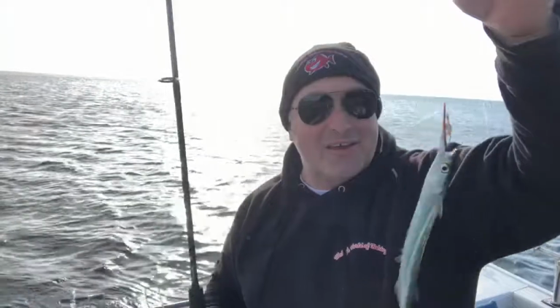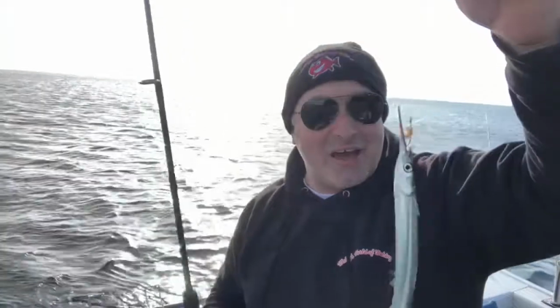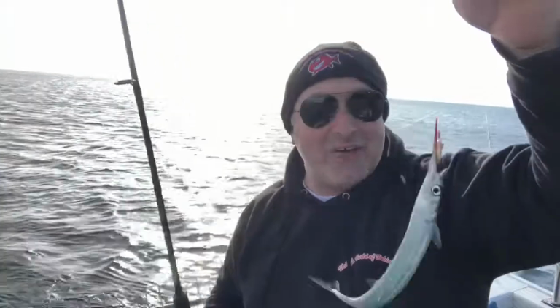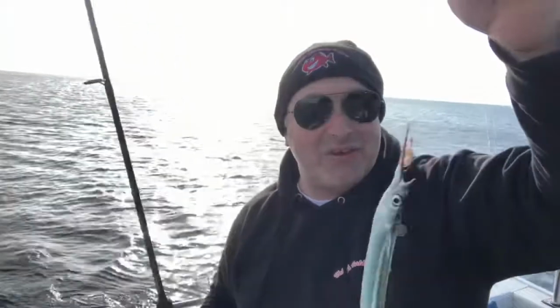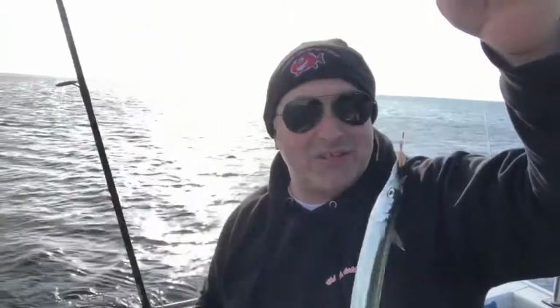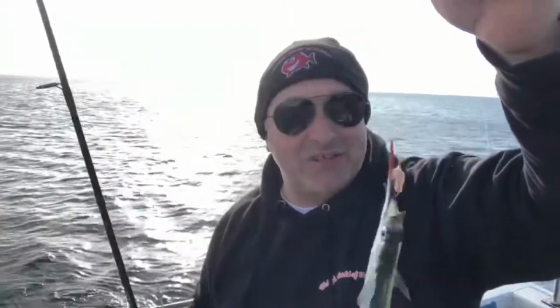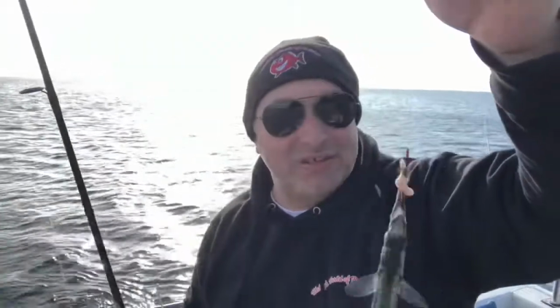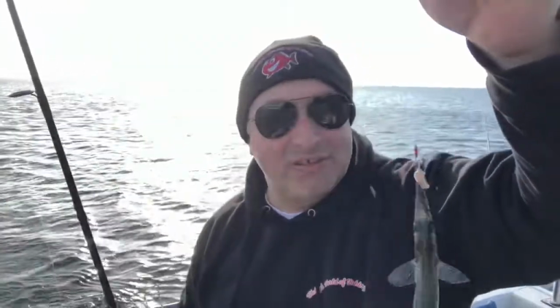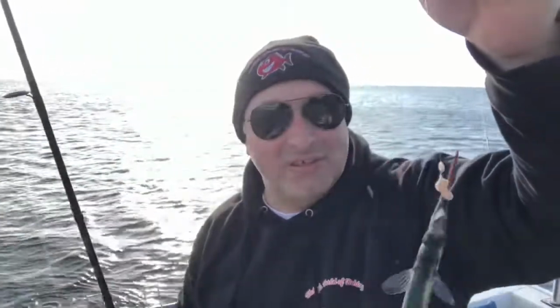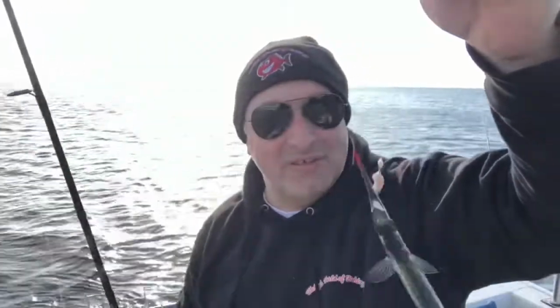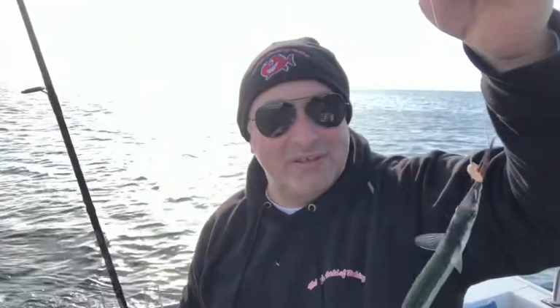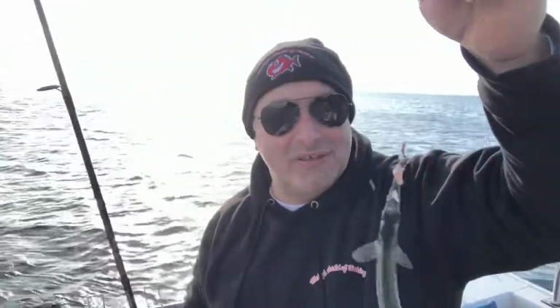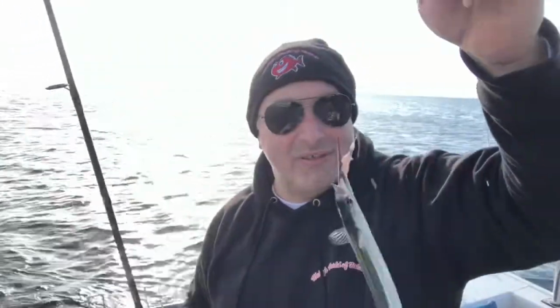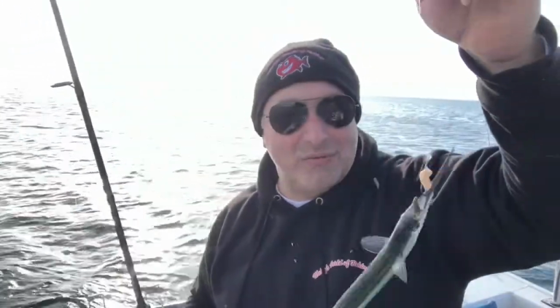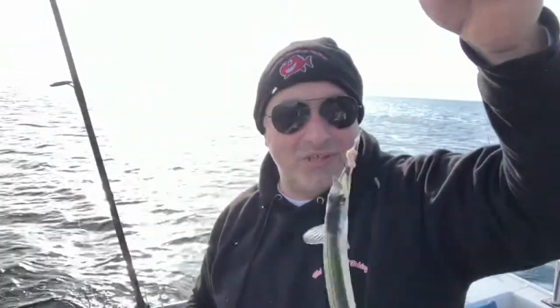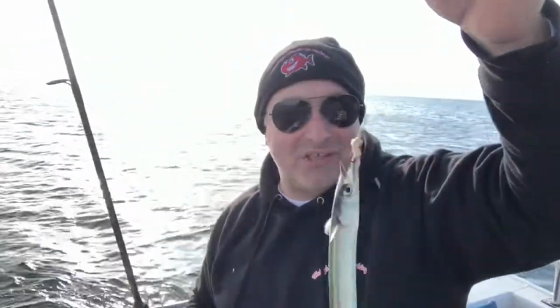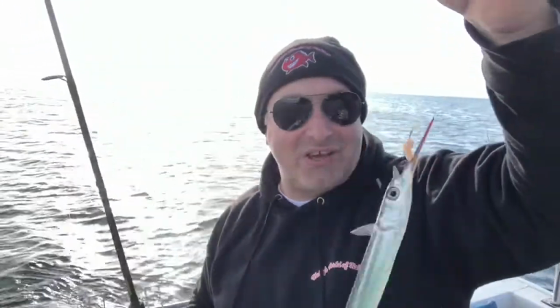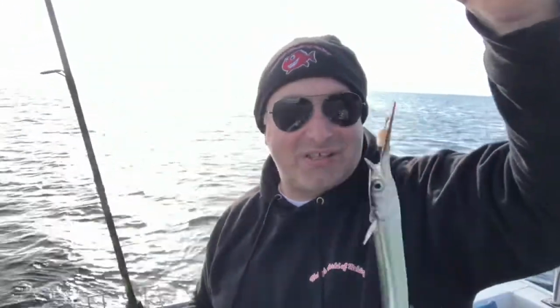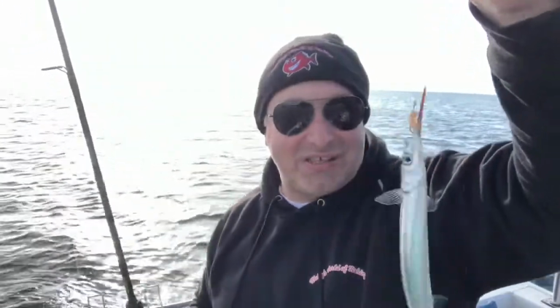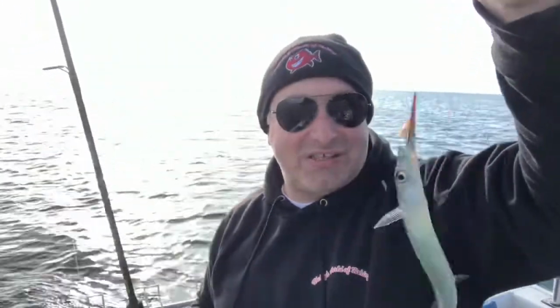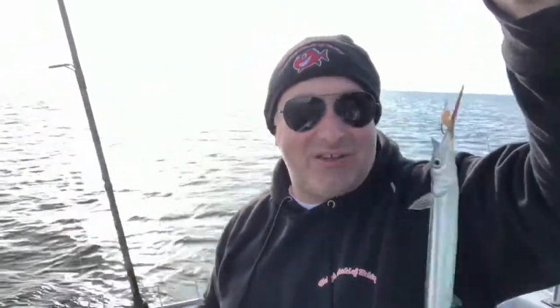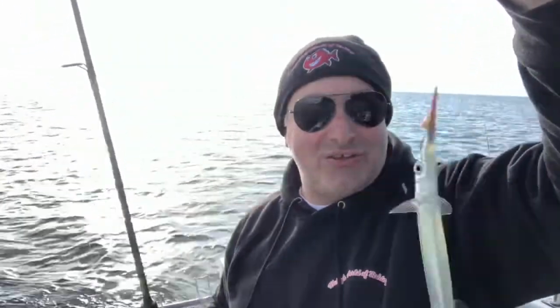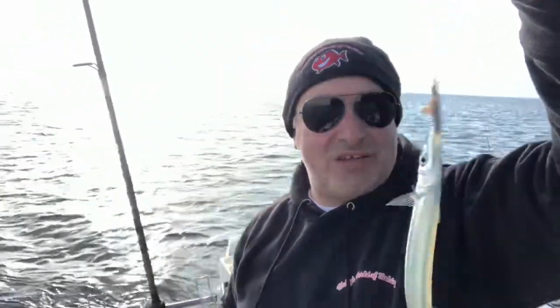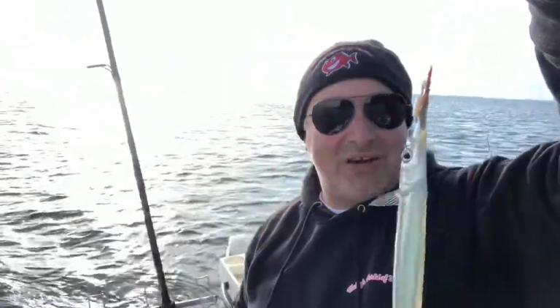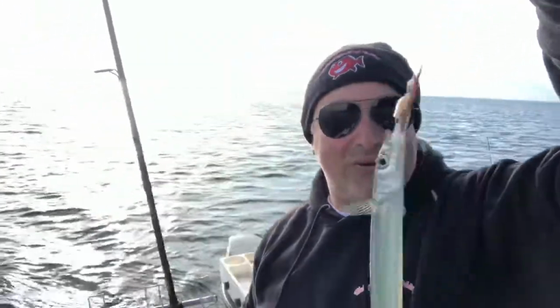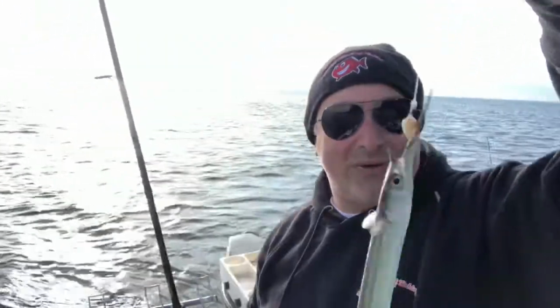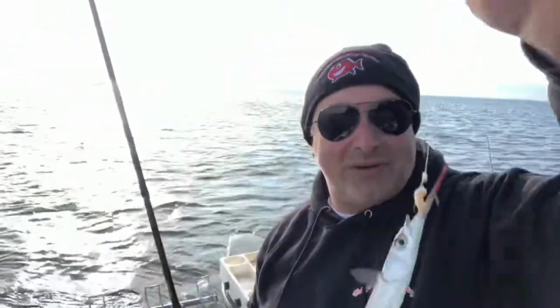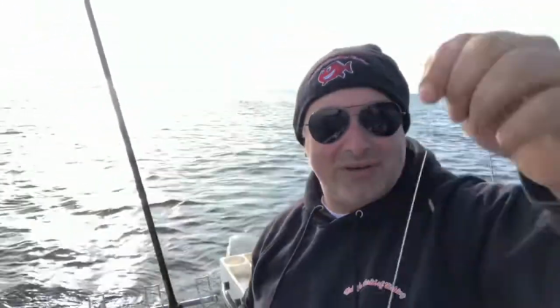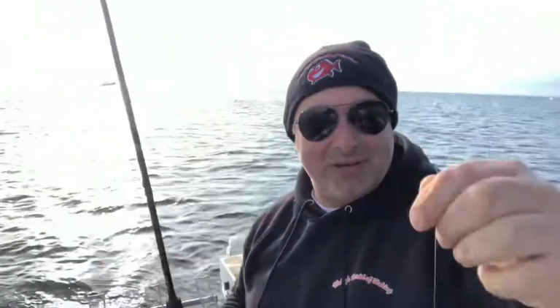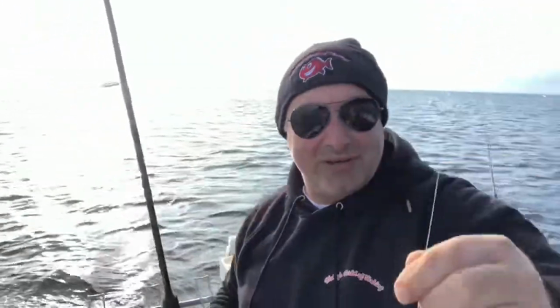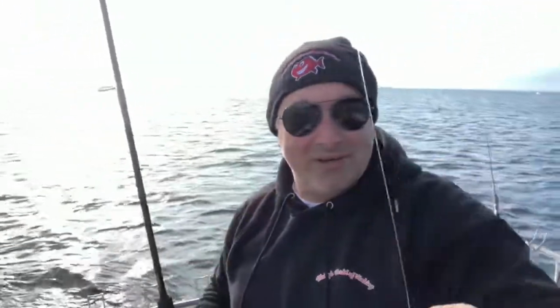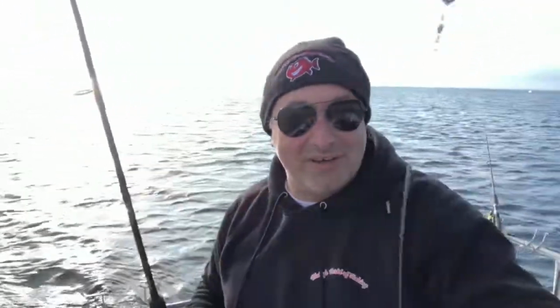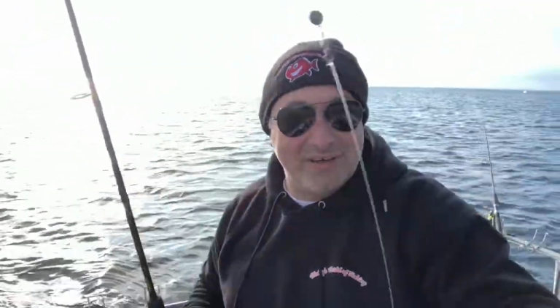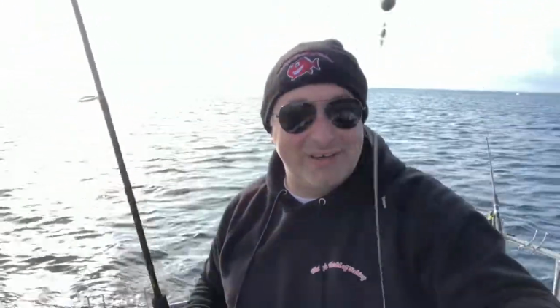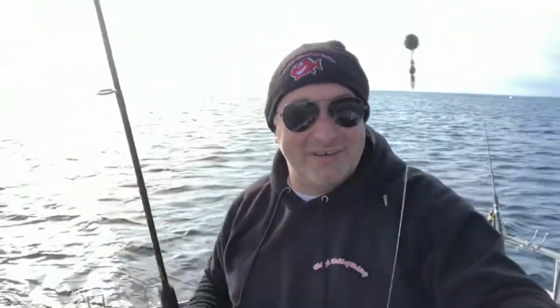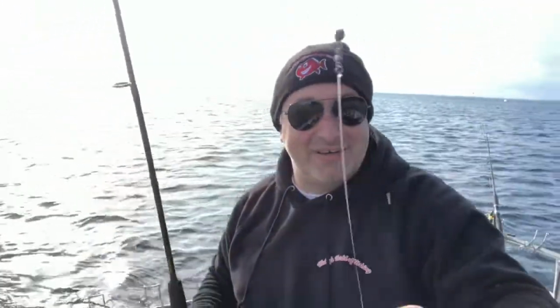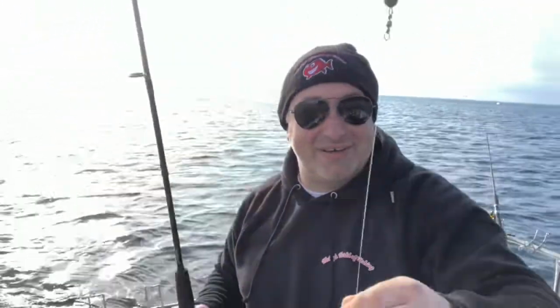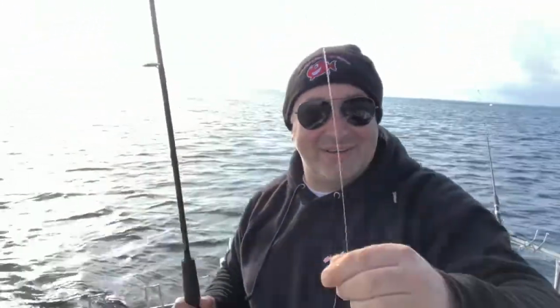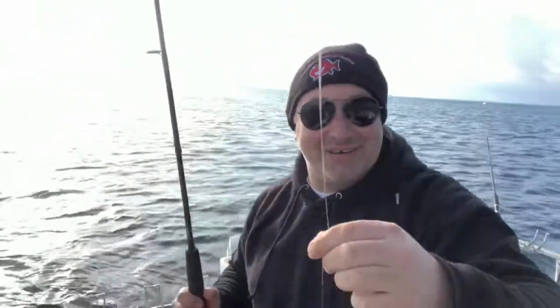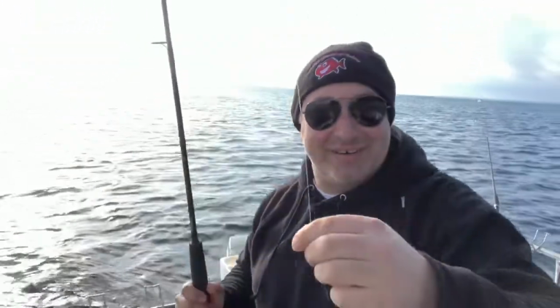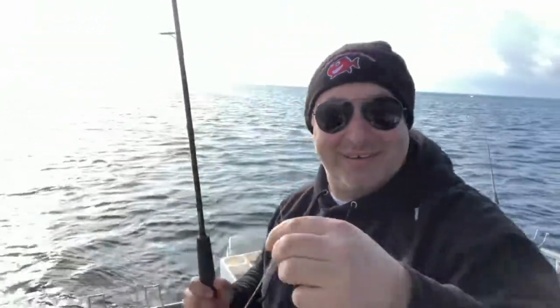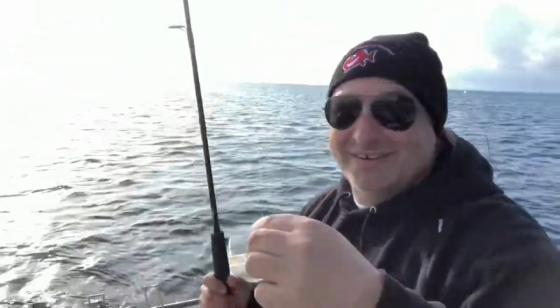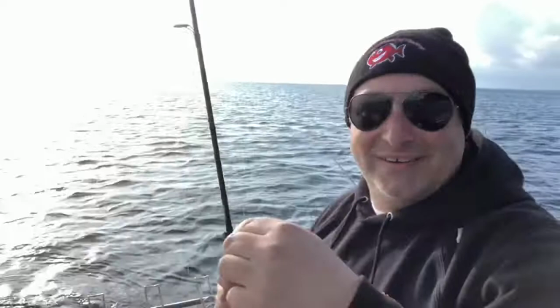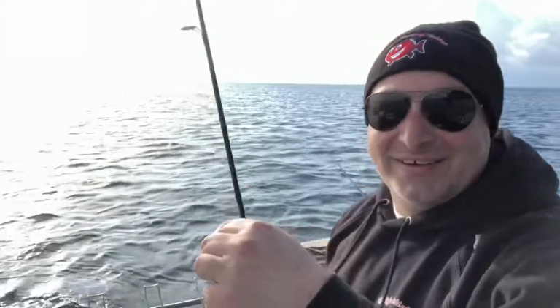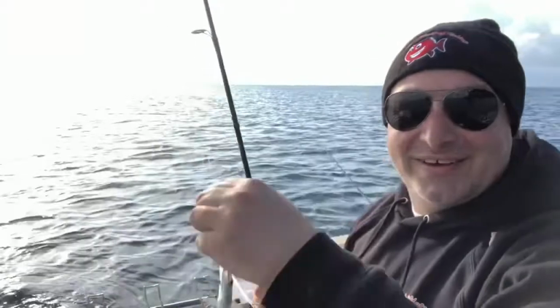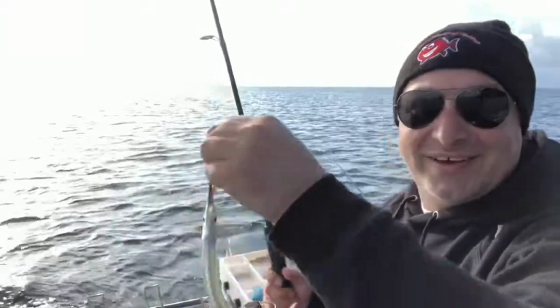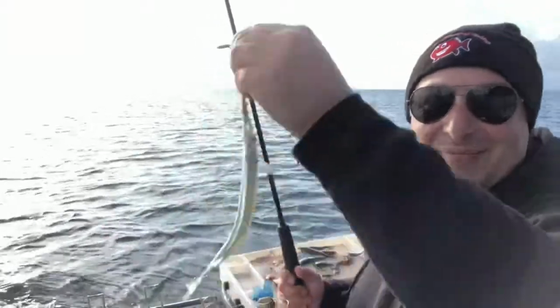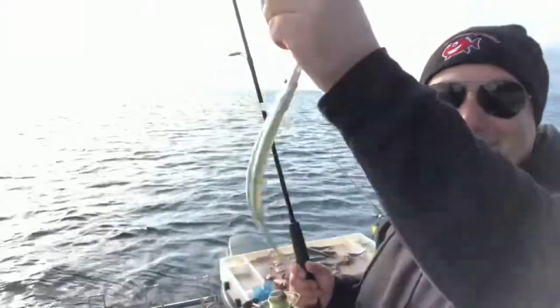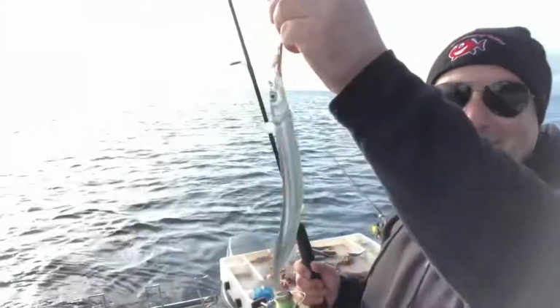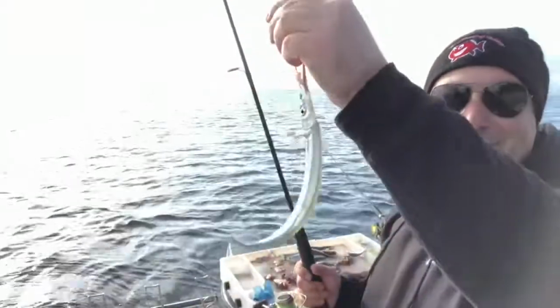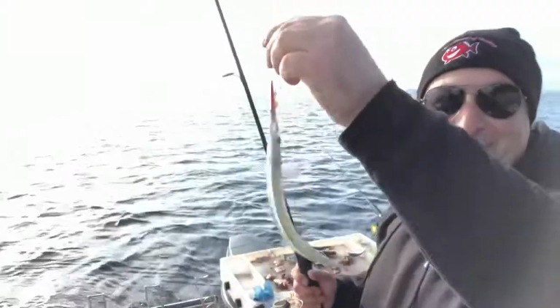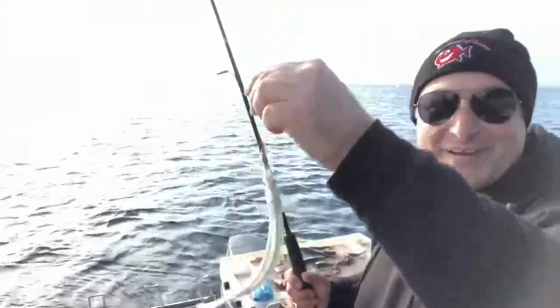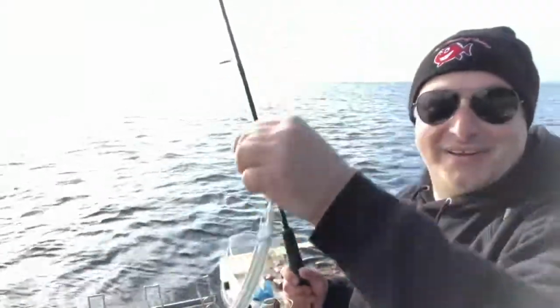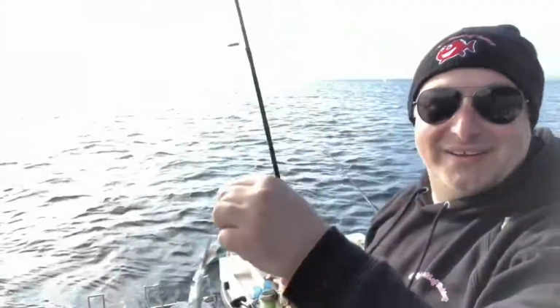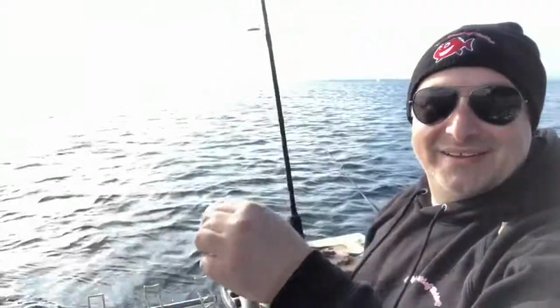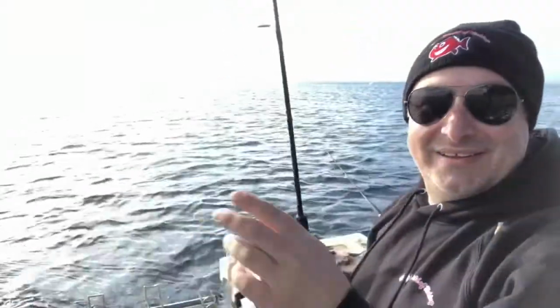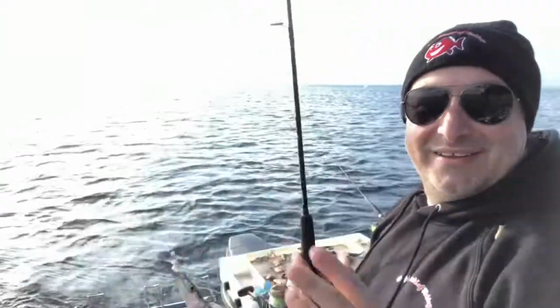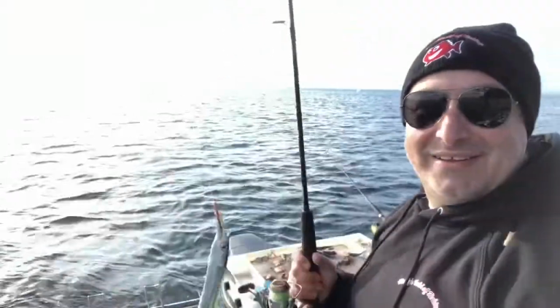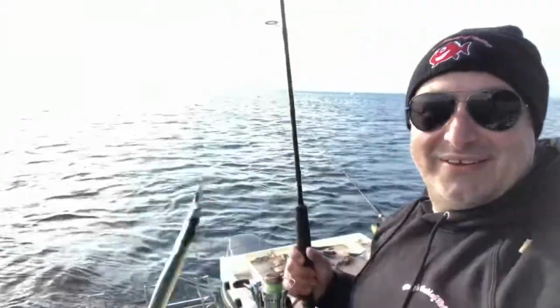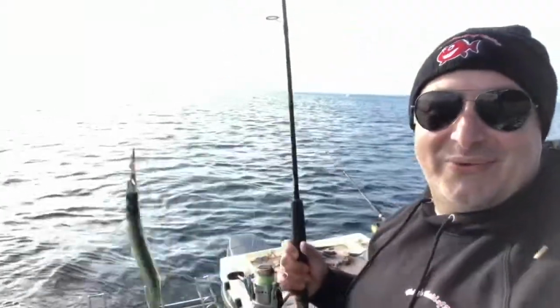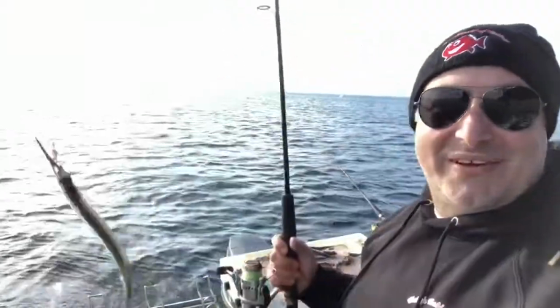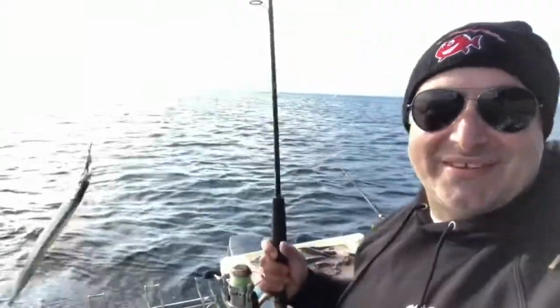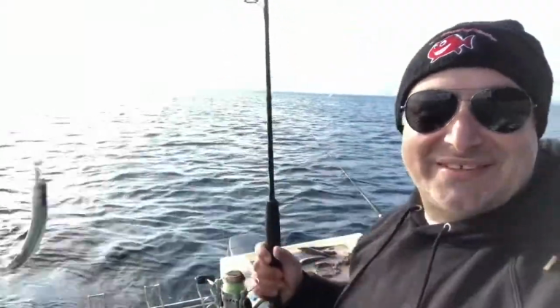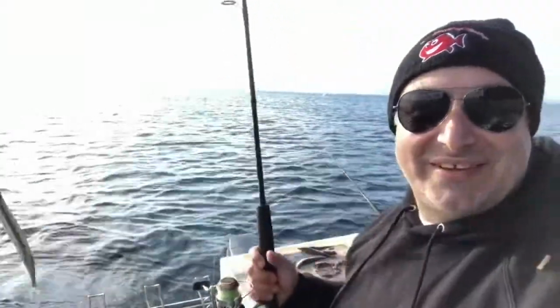Garfish — on a size 6 long shank hook. Unbelievable mate. What can I tell you?